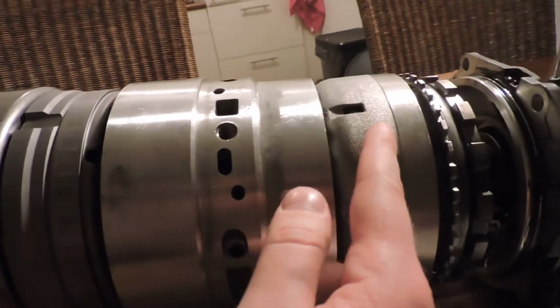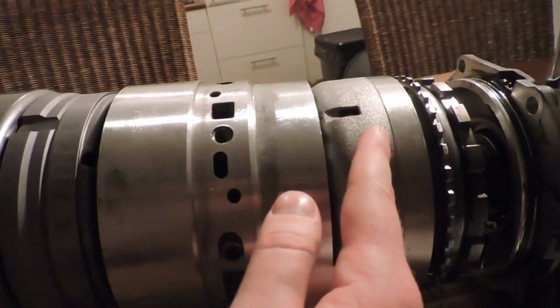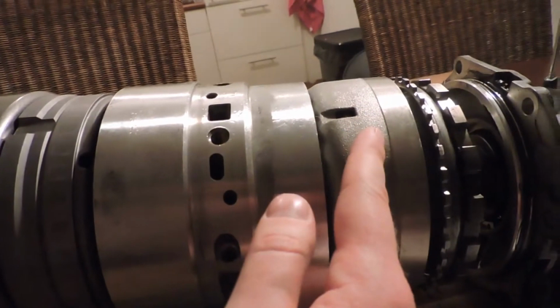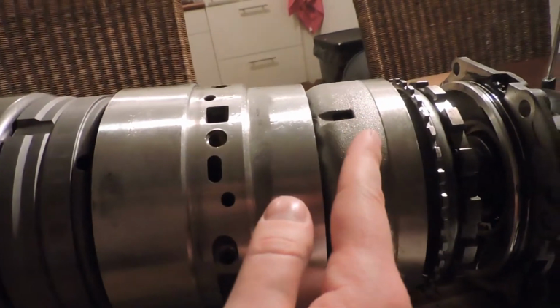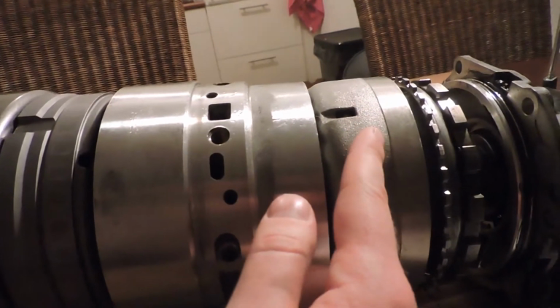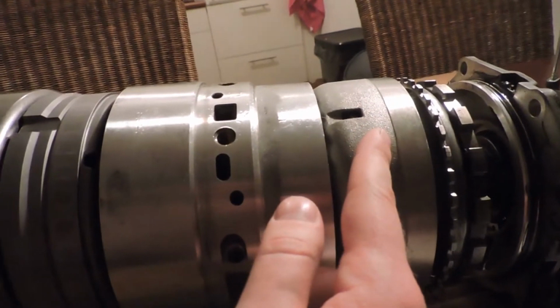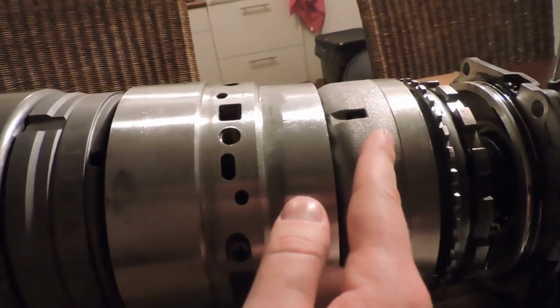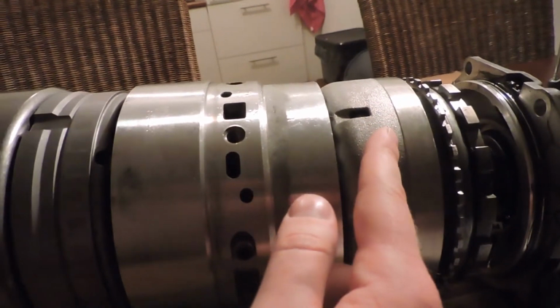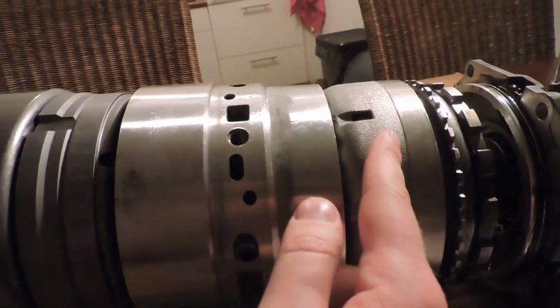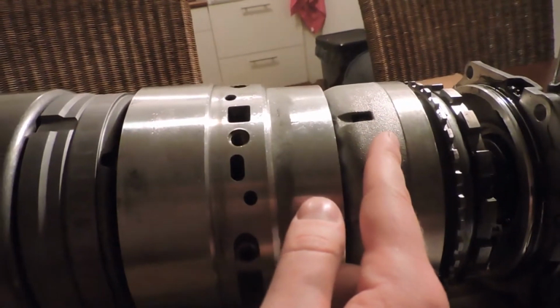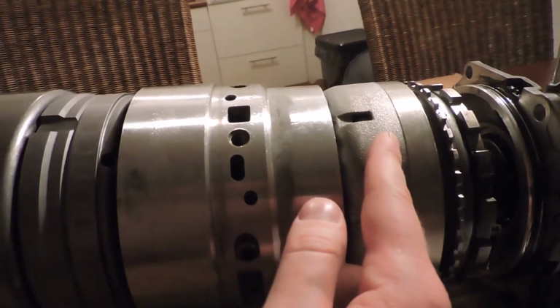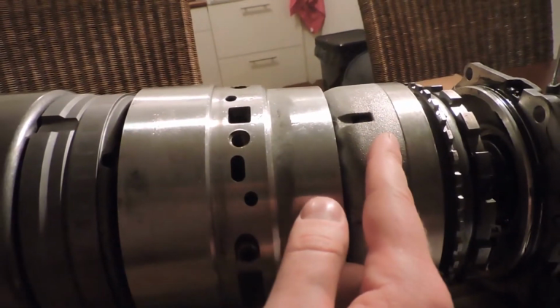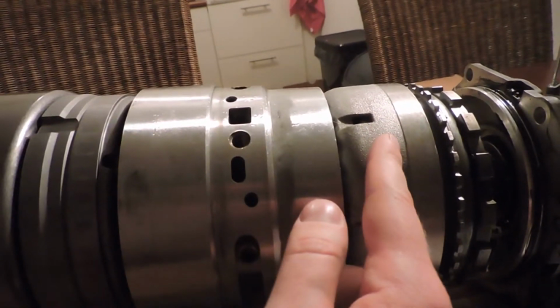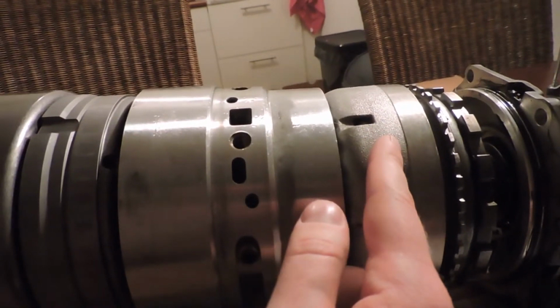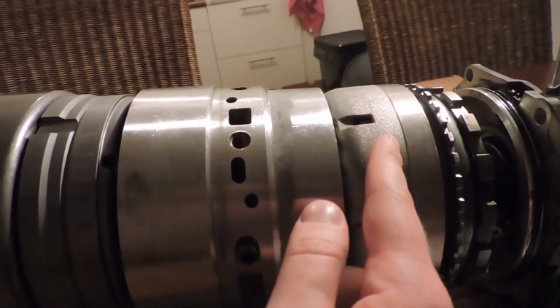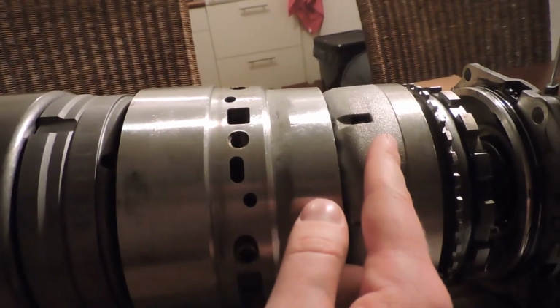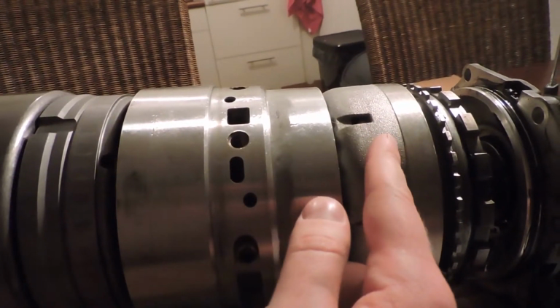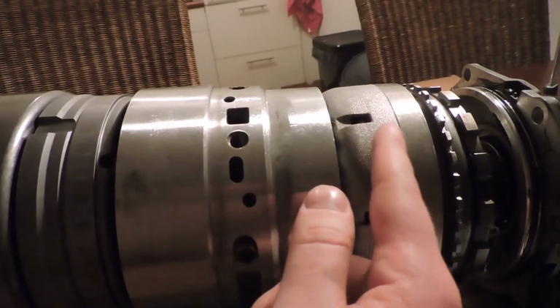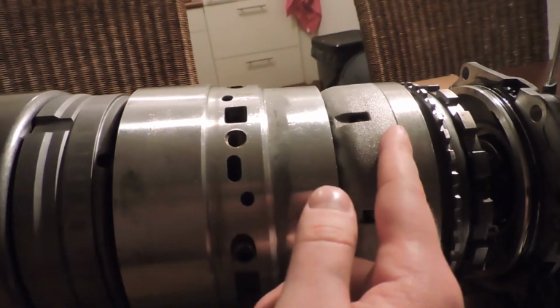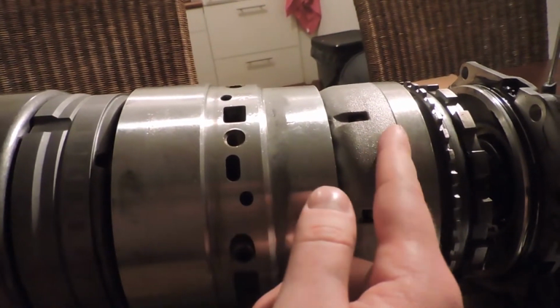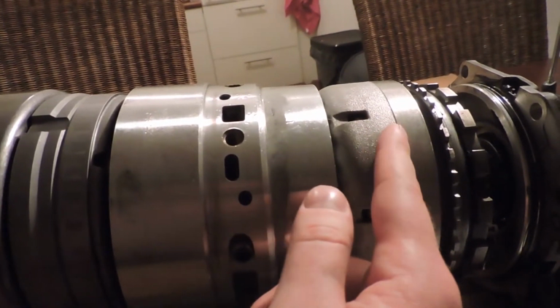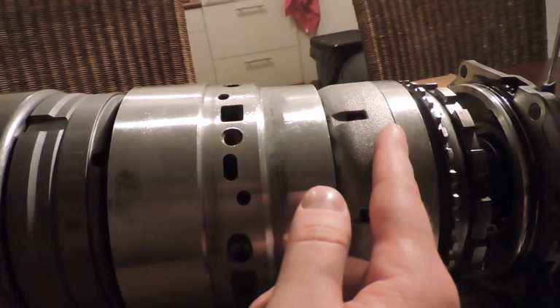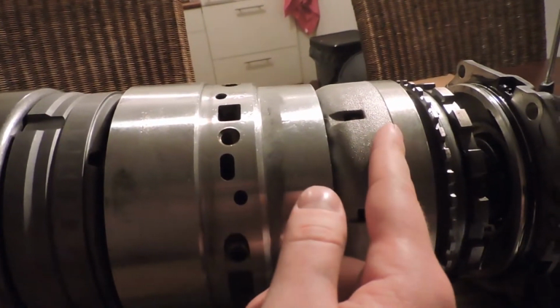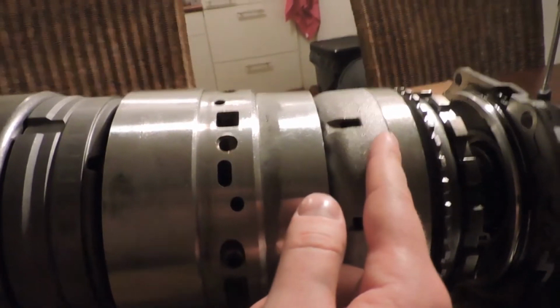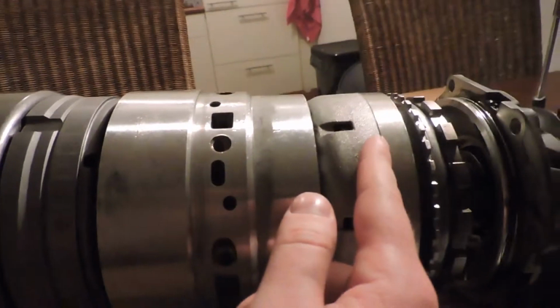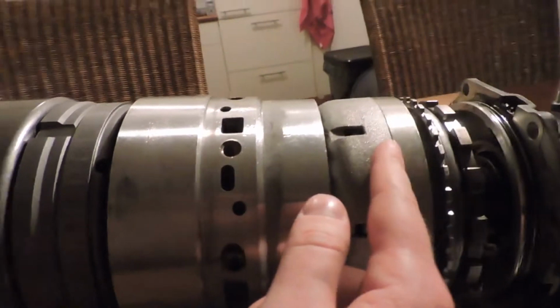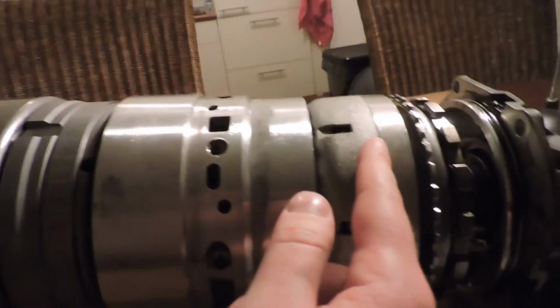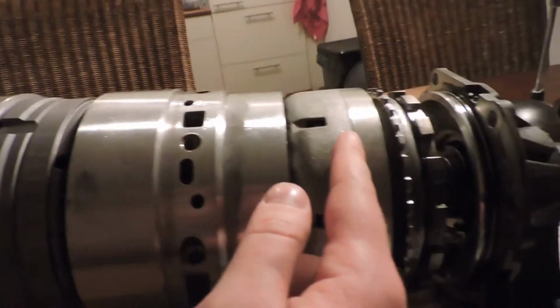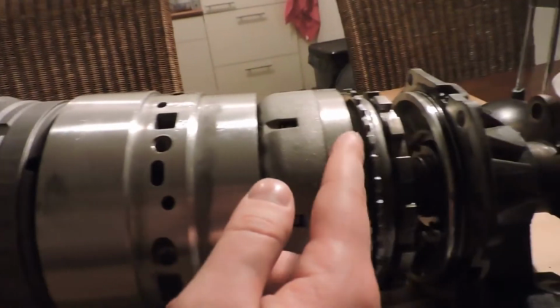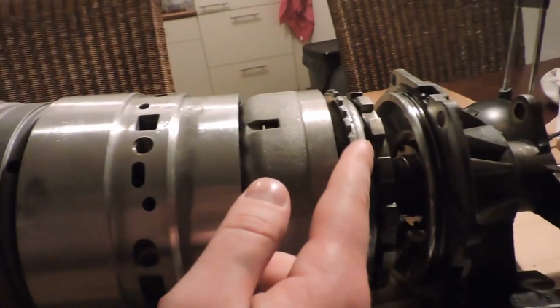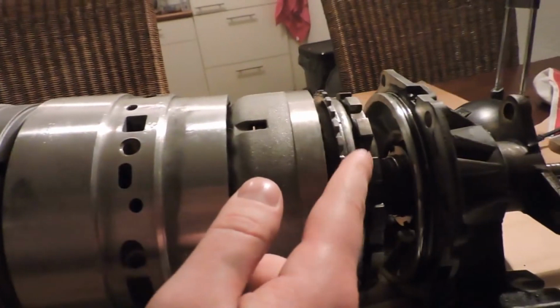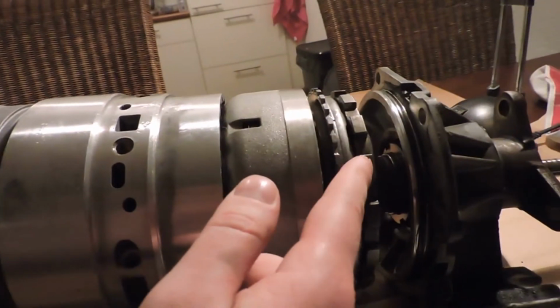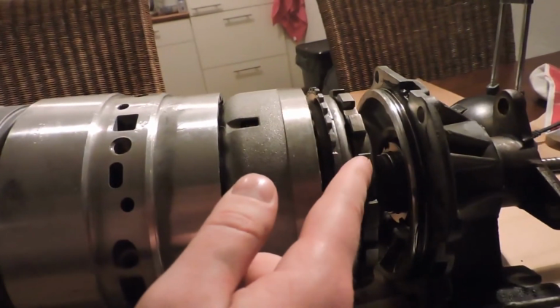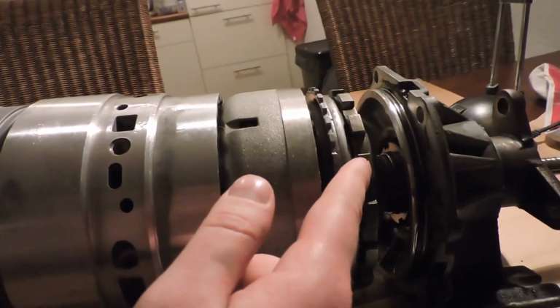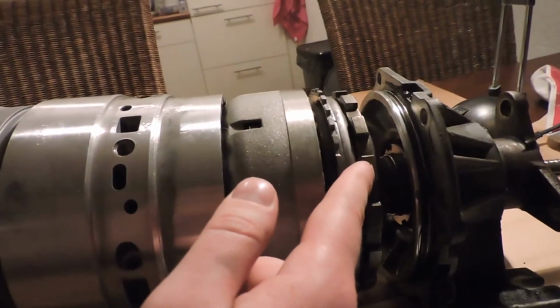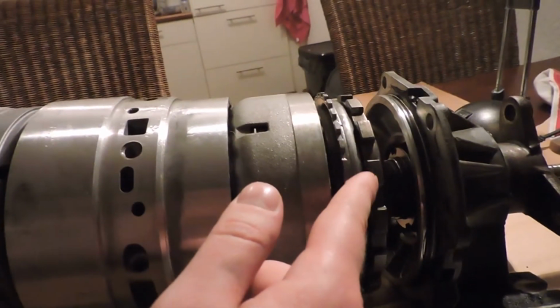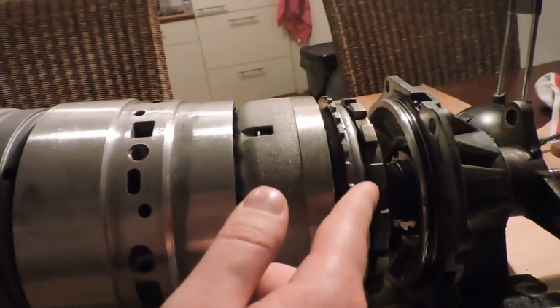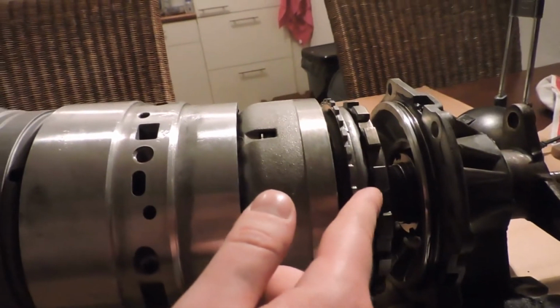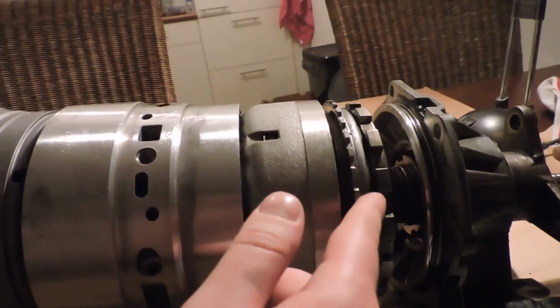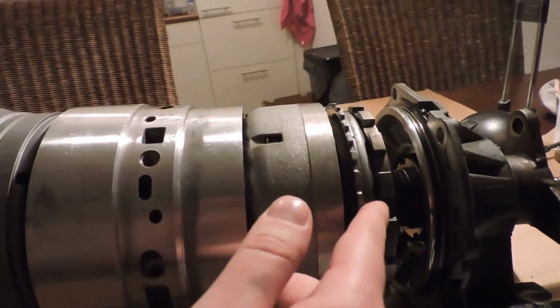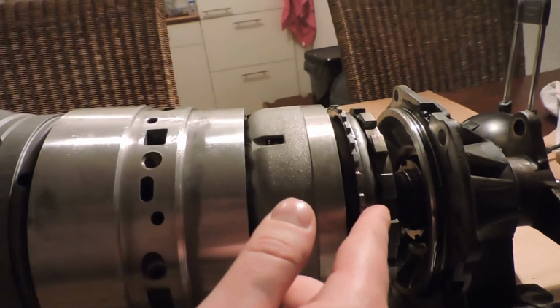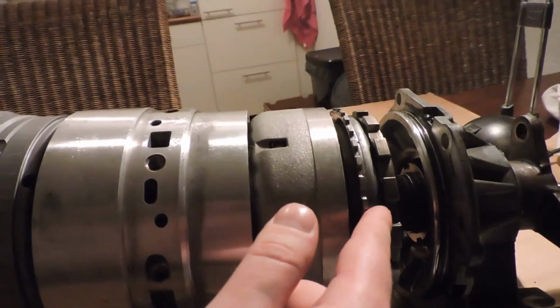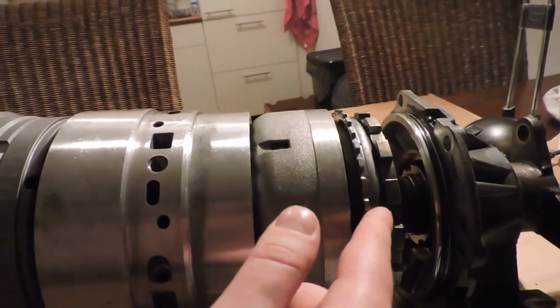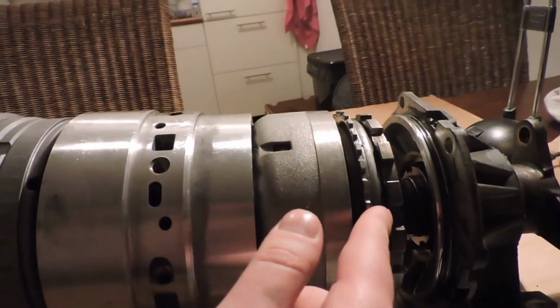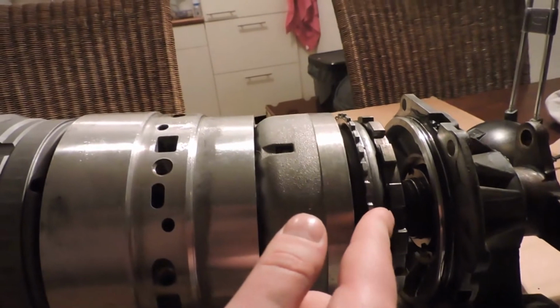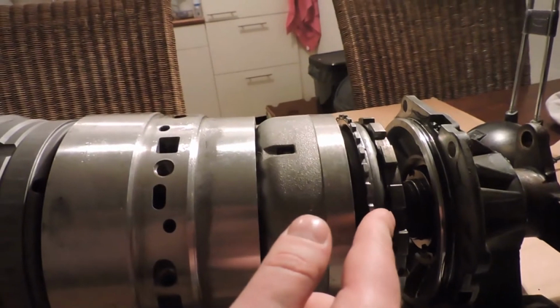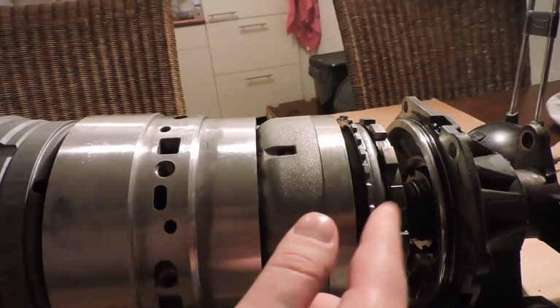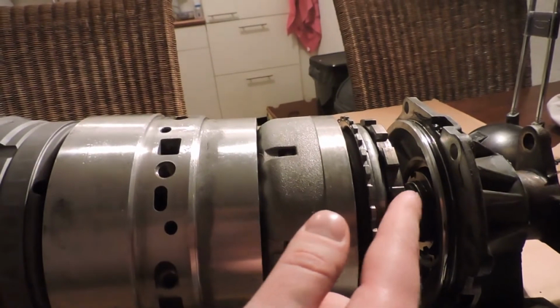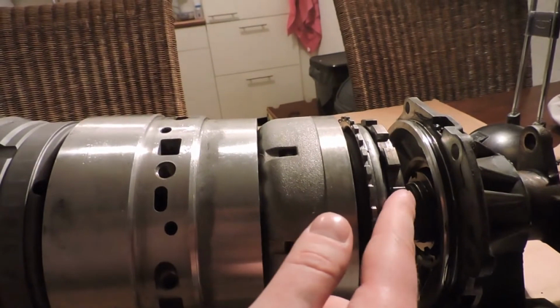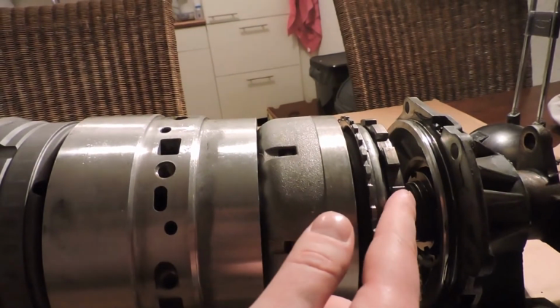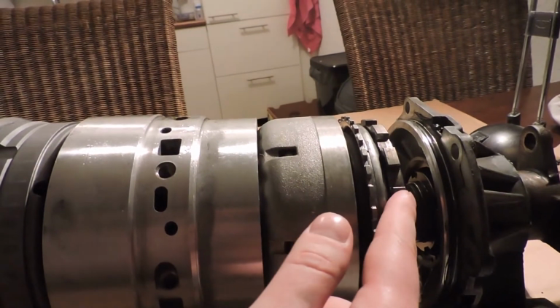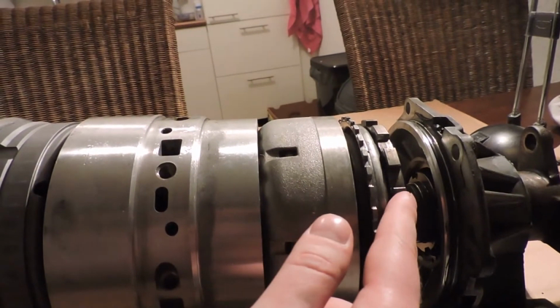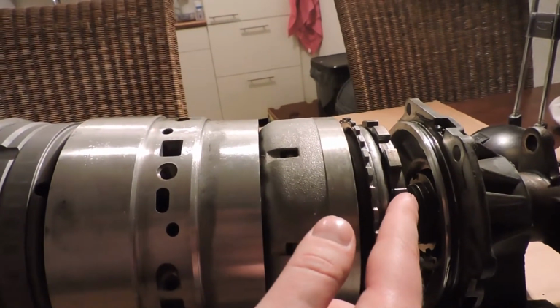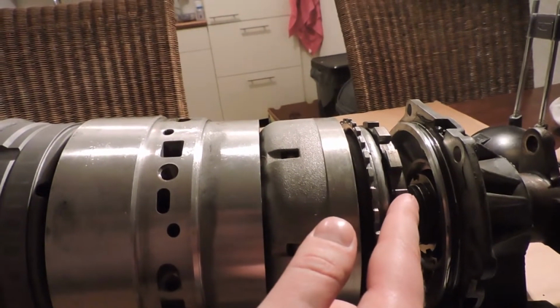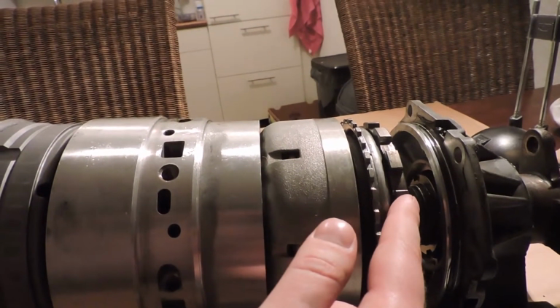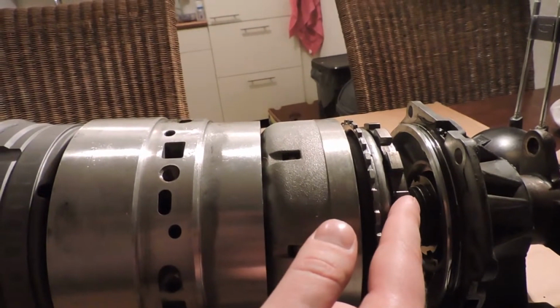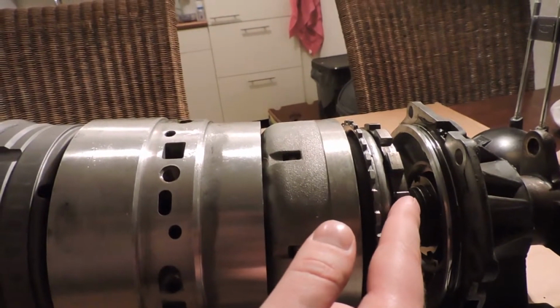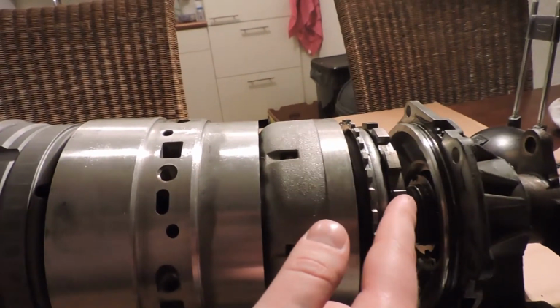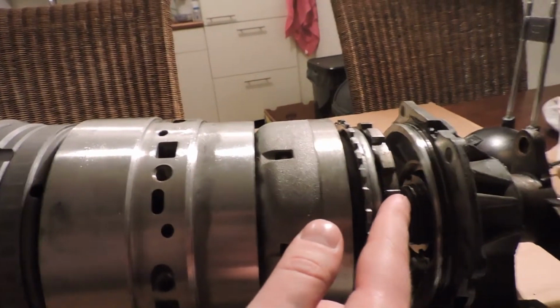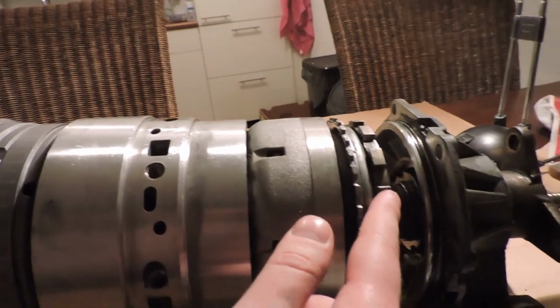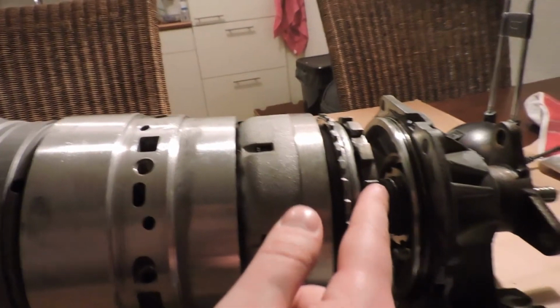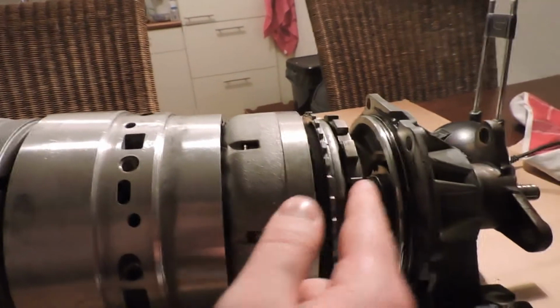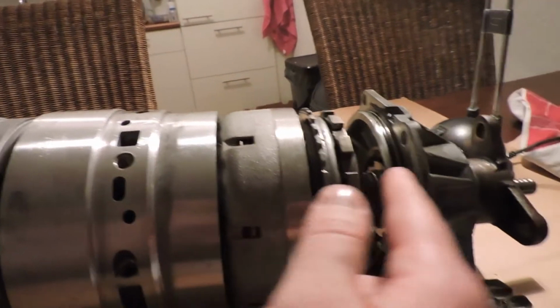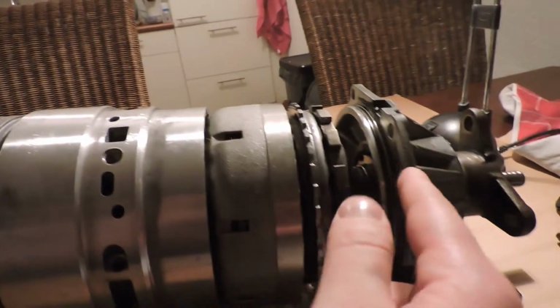This is drum F, which contains clutch F. And right here you have your Simpson gear set, your park lock wheel.